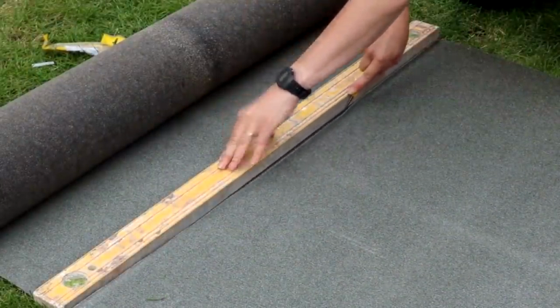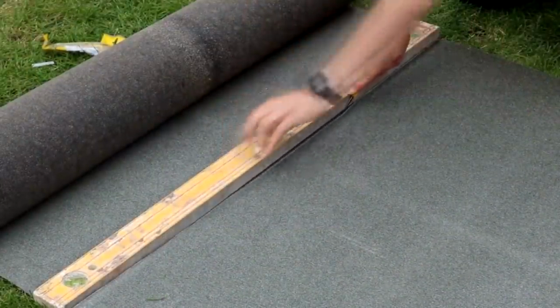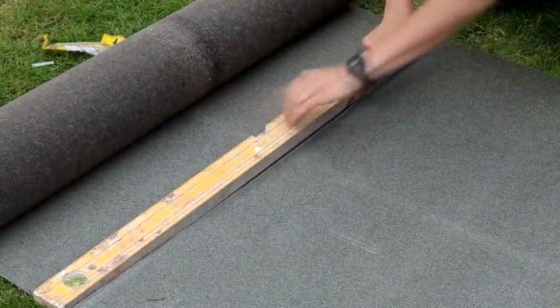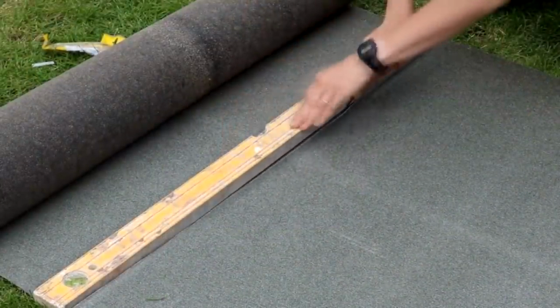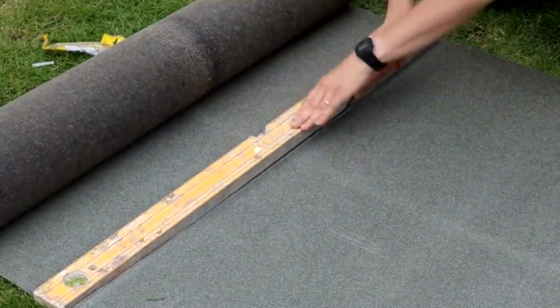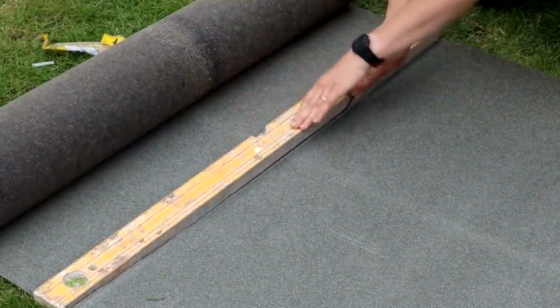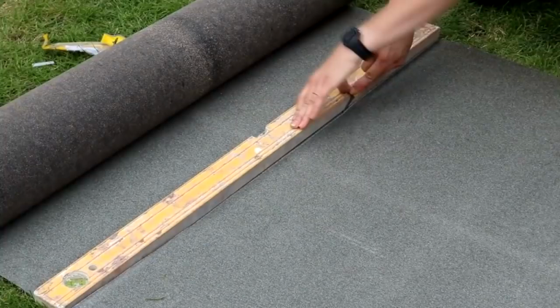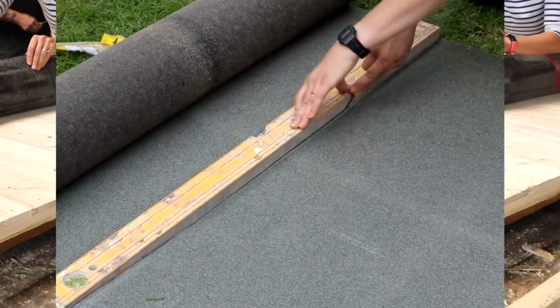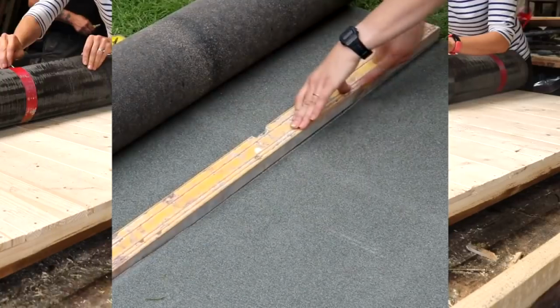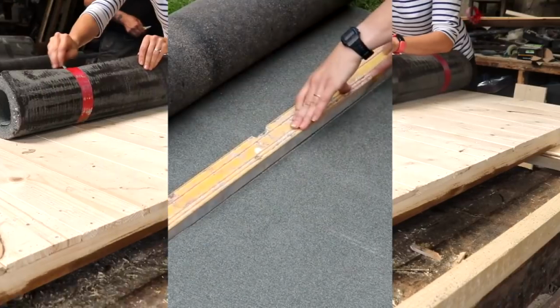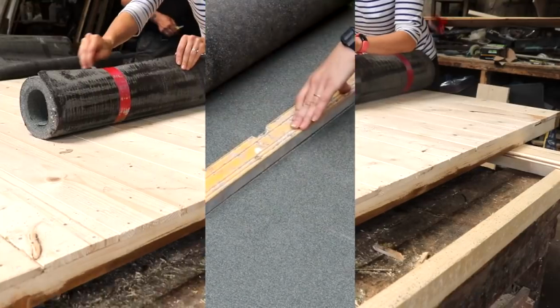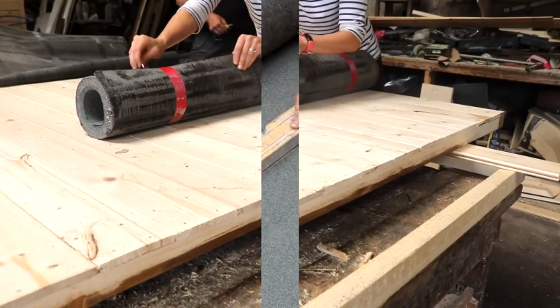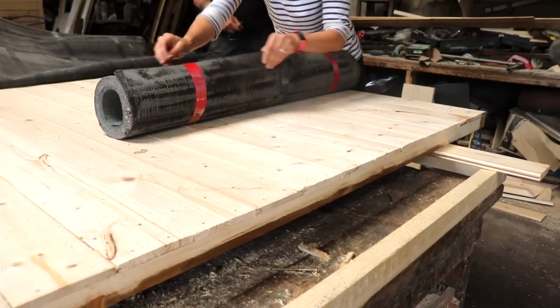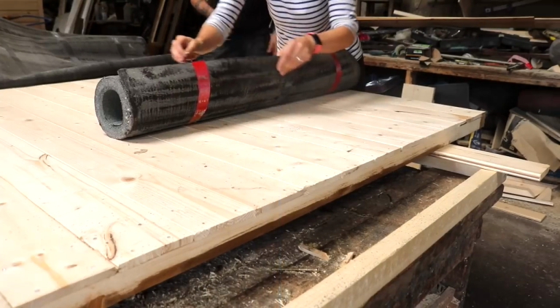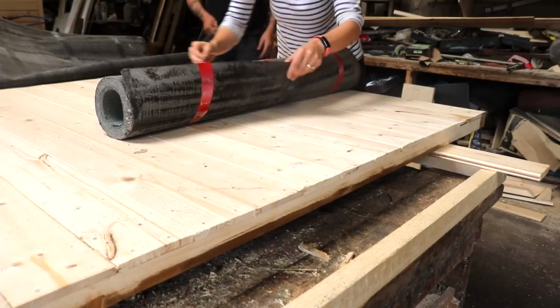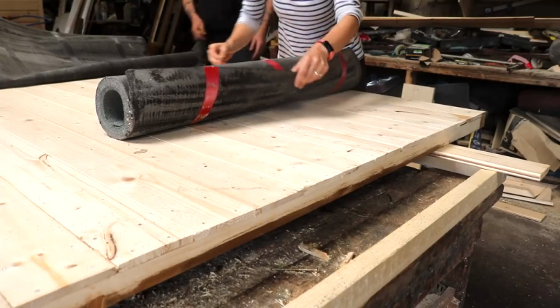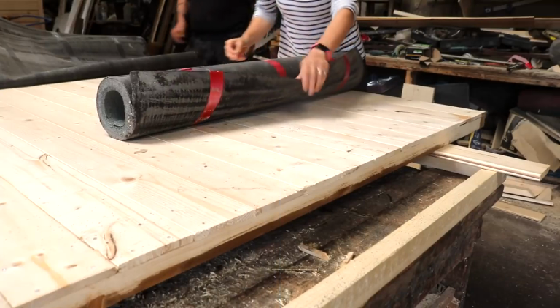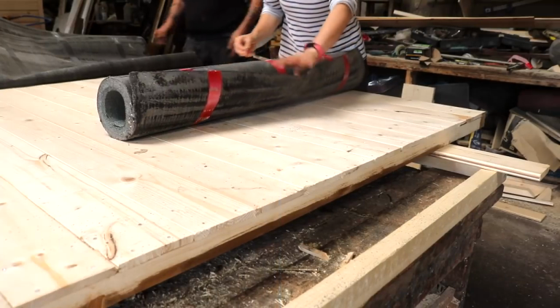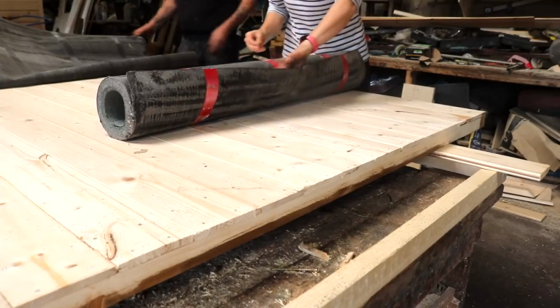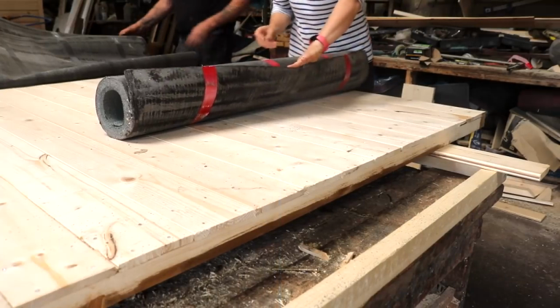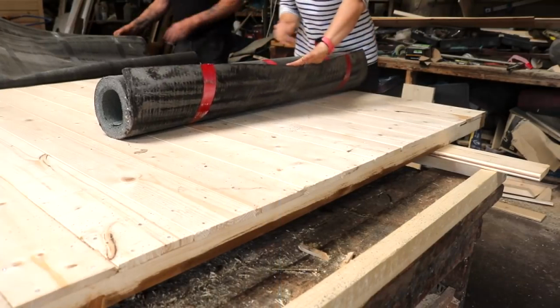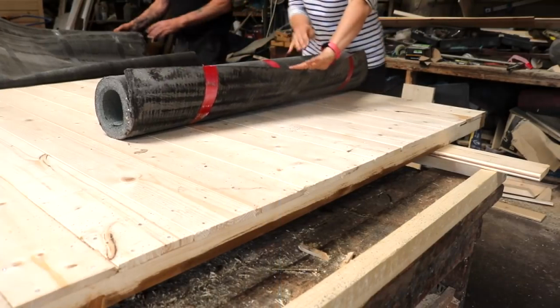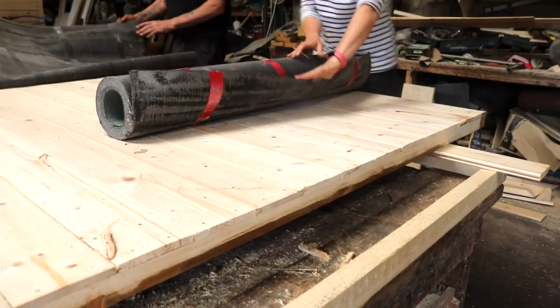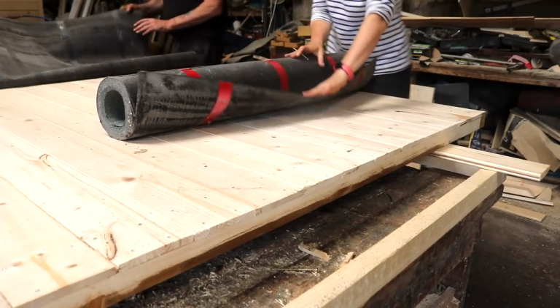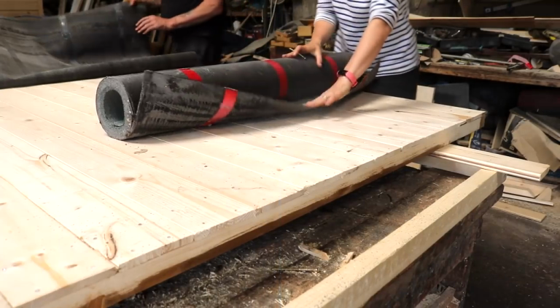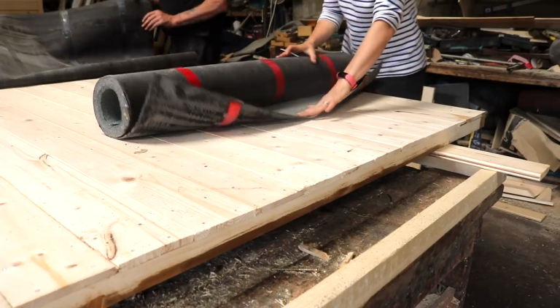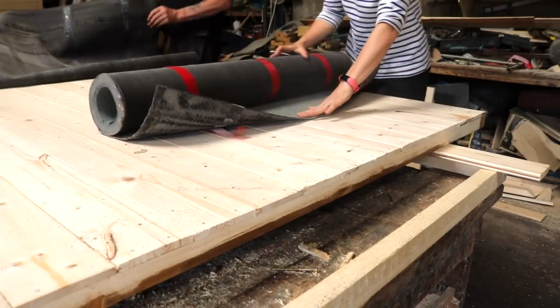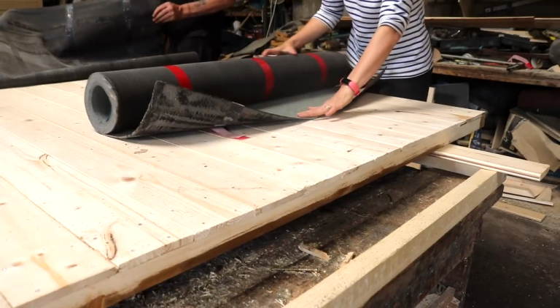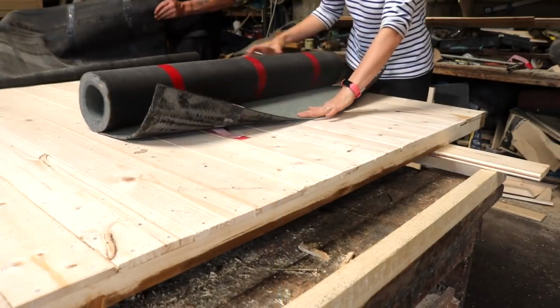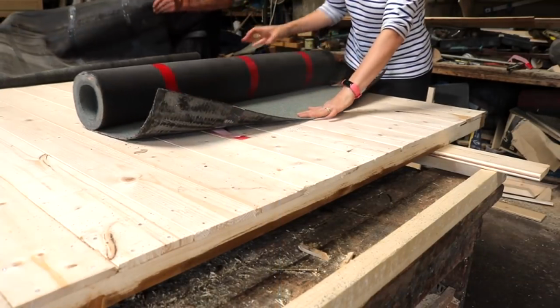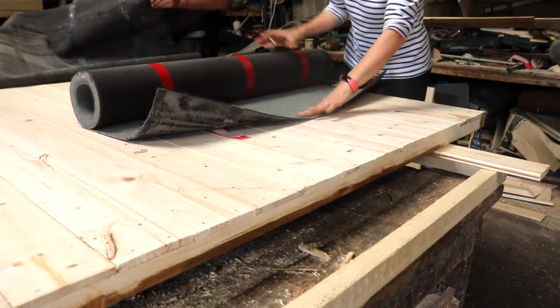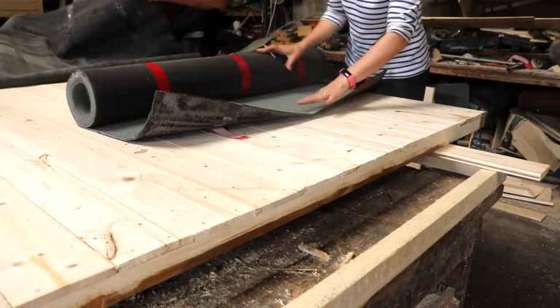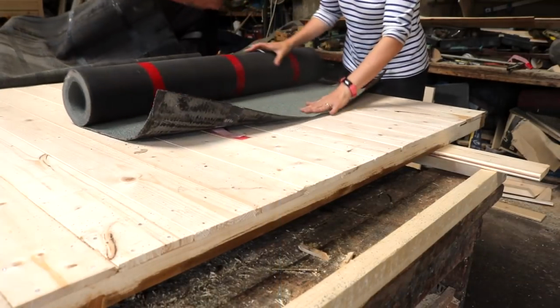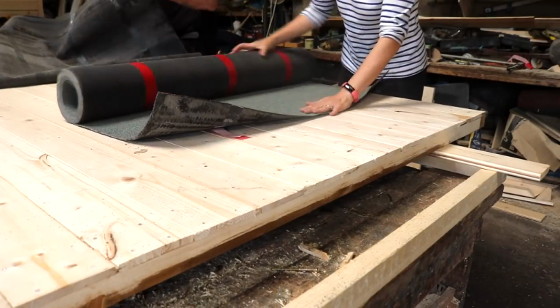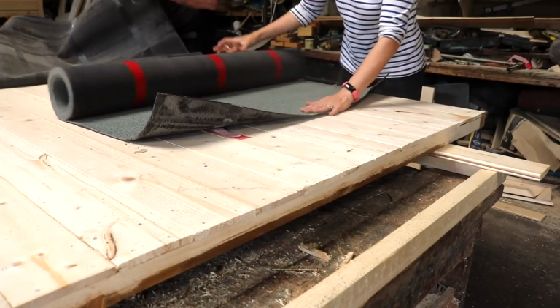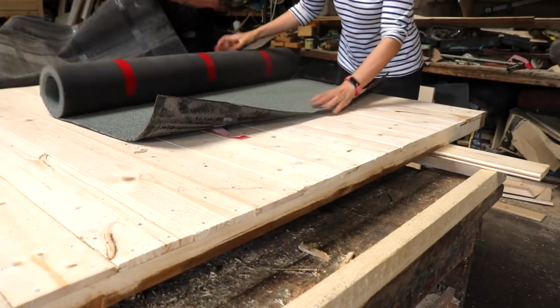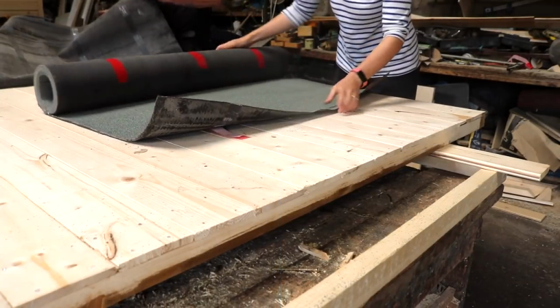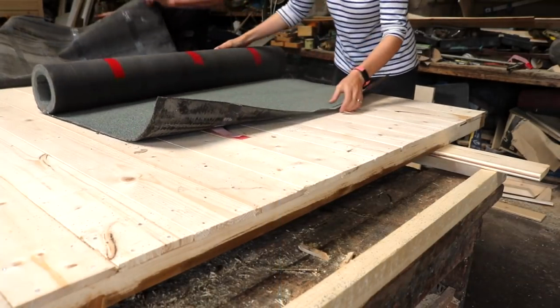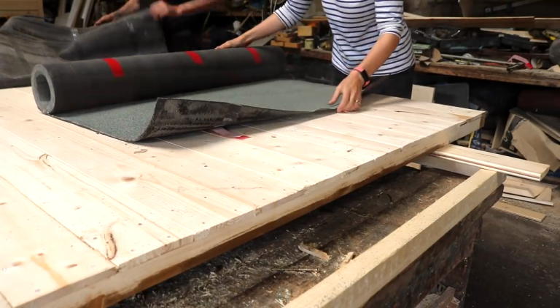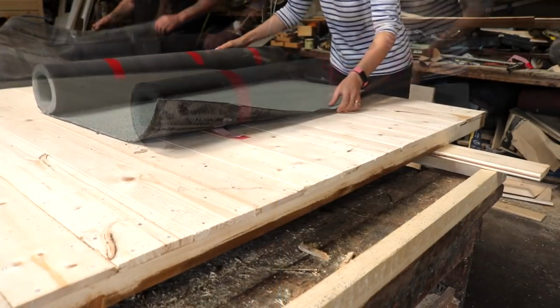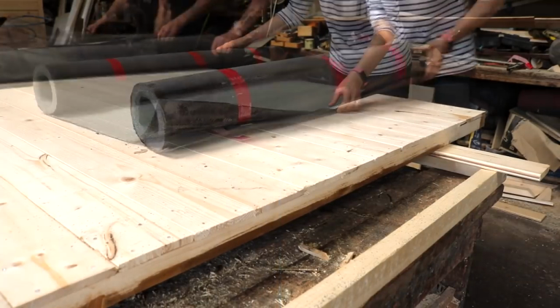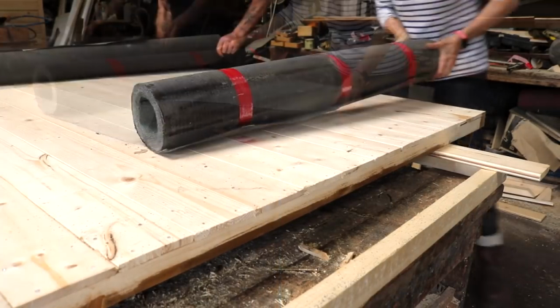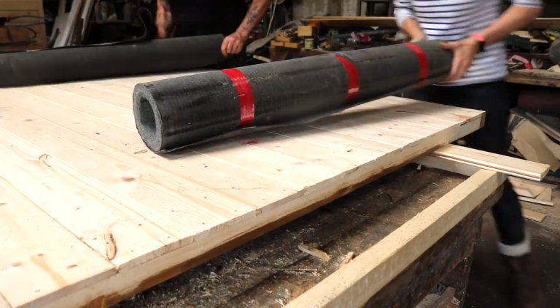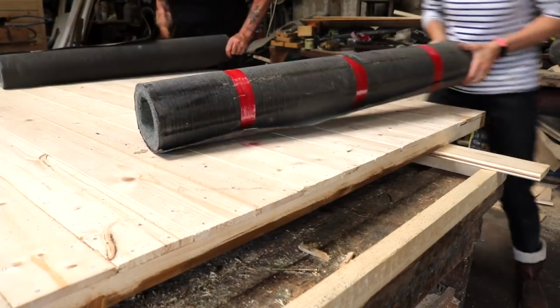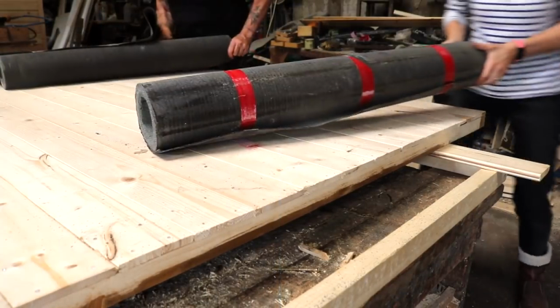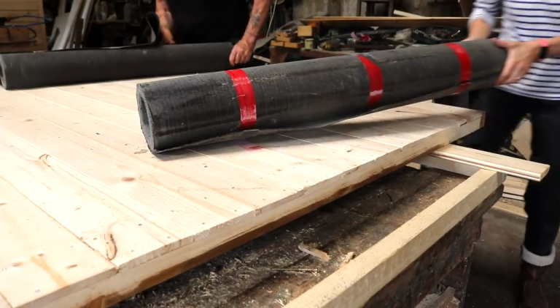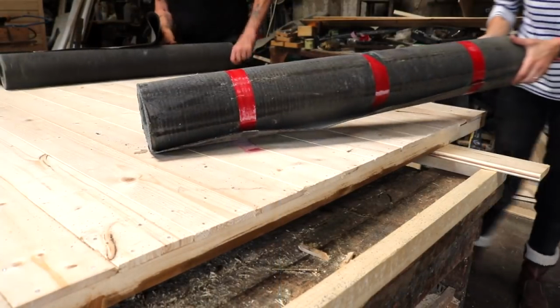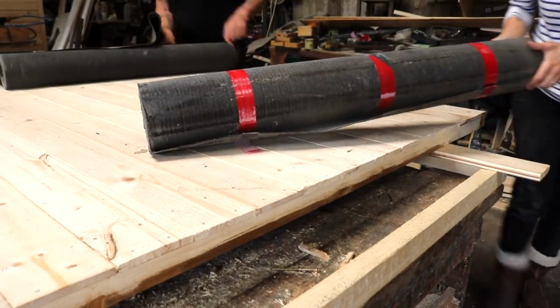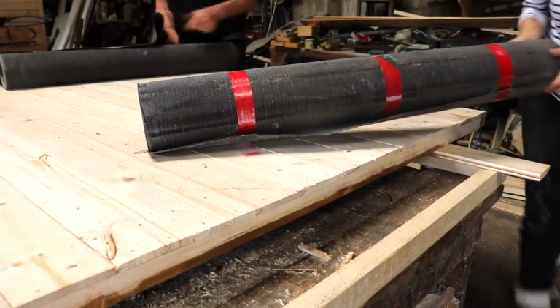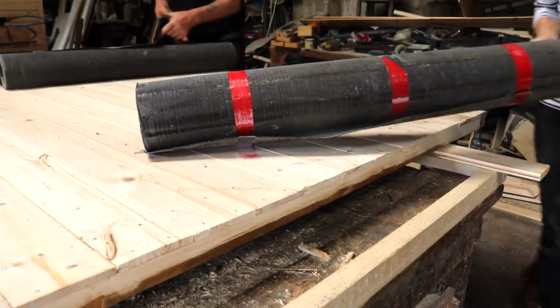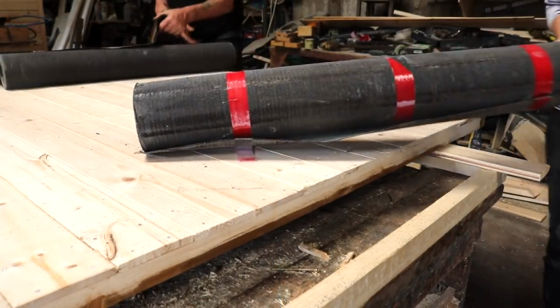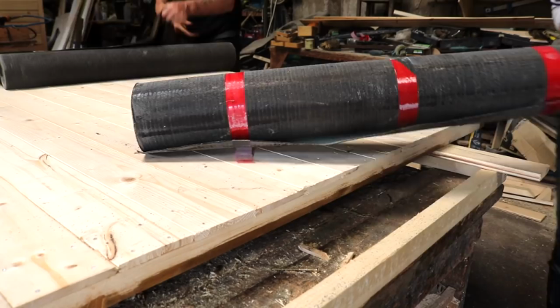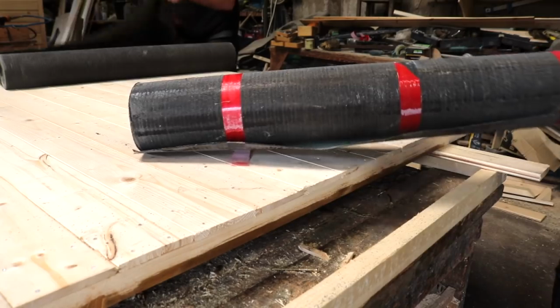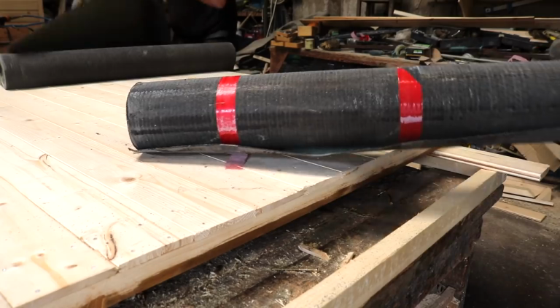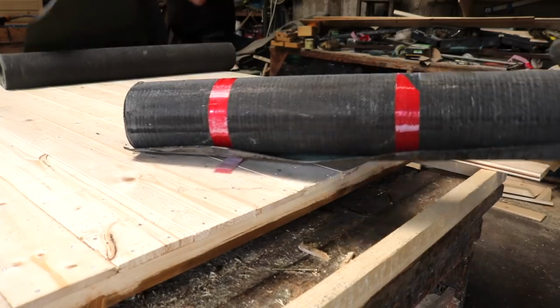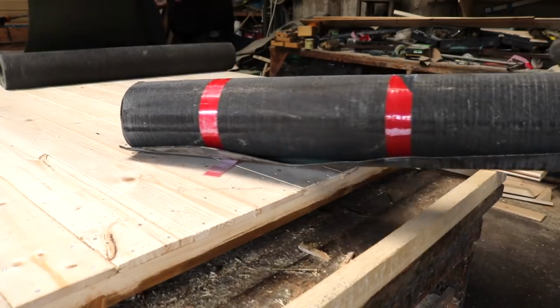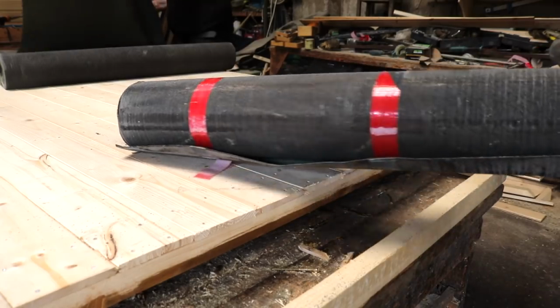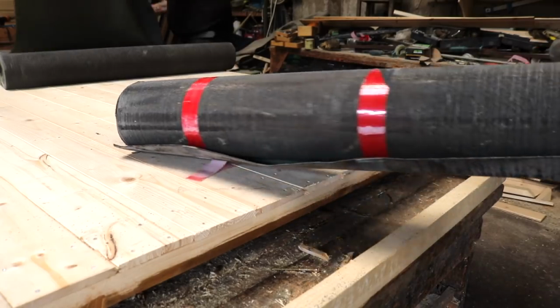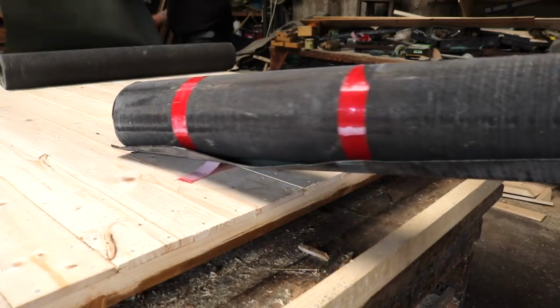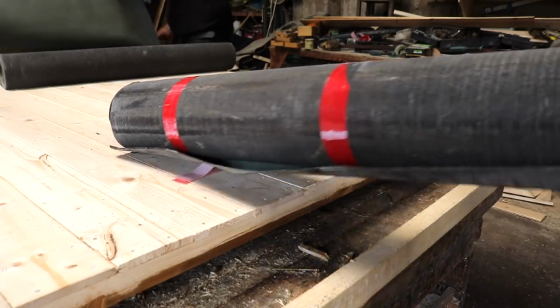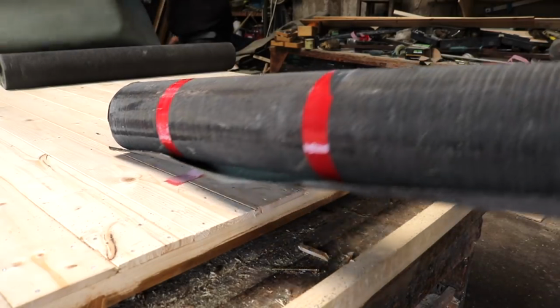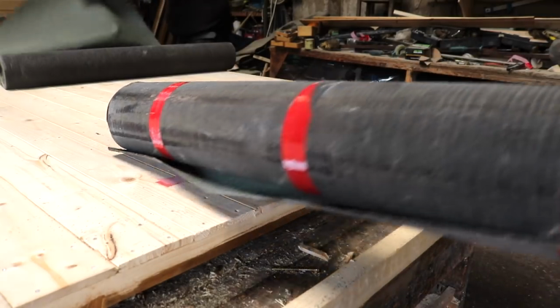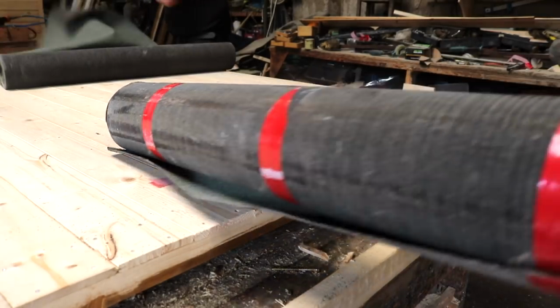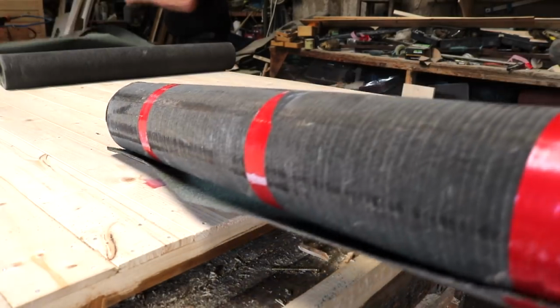Also, sometimes you might find that when you've put the felt on before it goes on the roof, it makes it much heavier to lift if you're not applying it in situ.